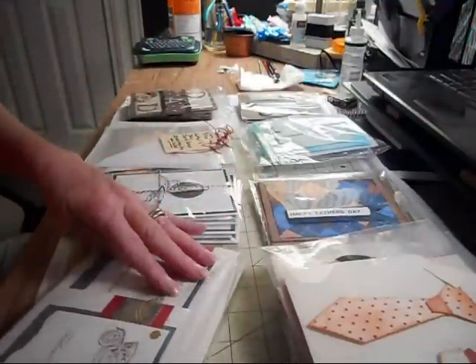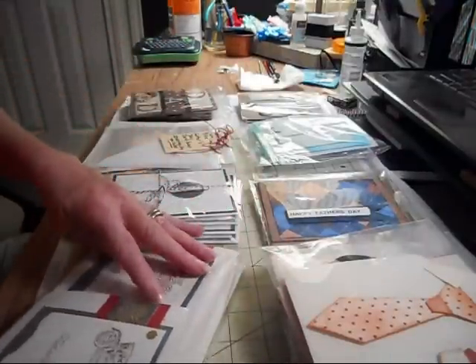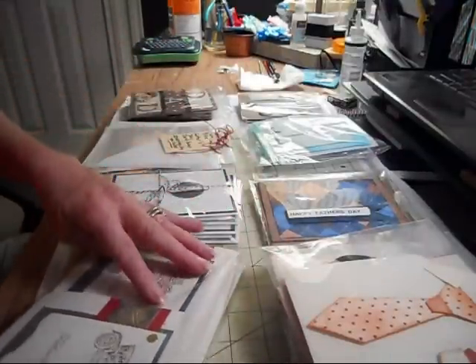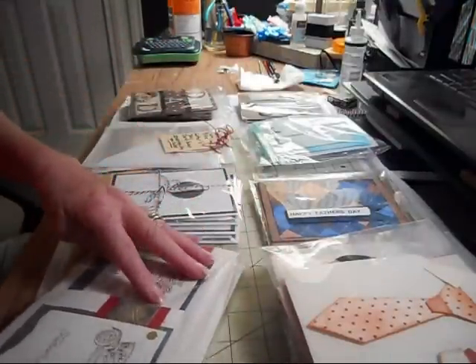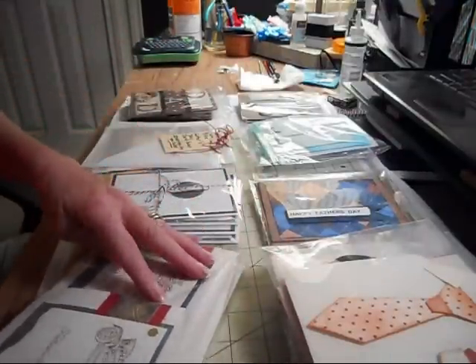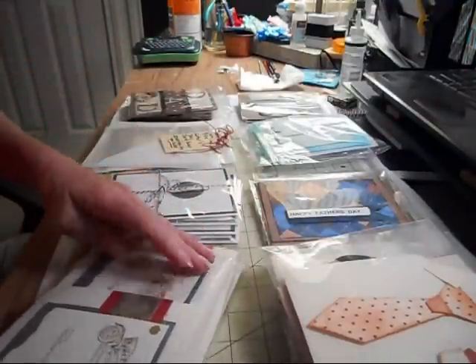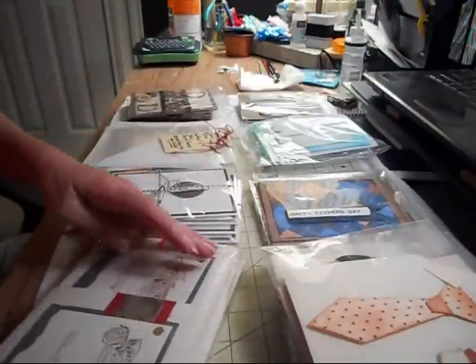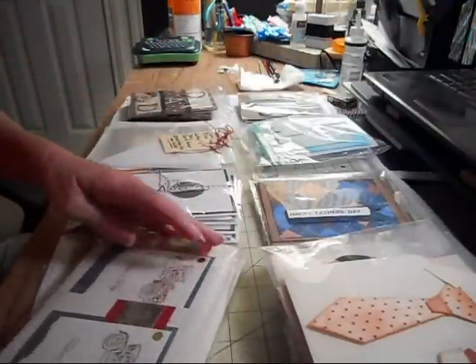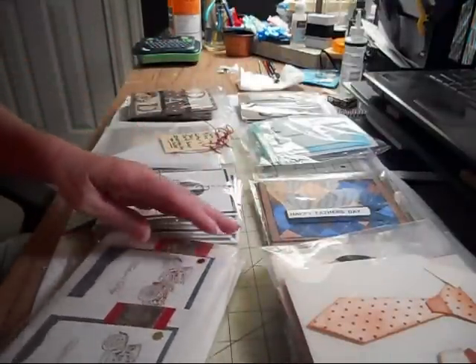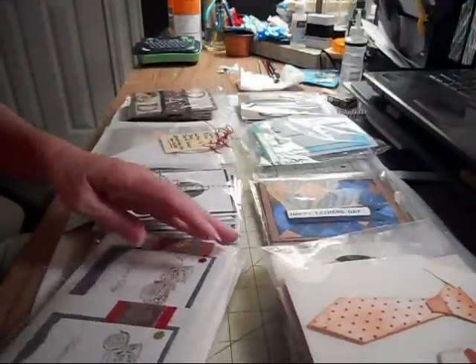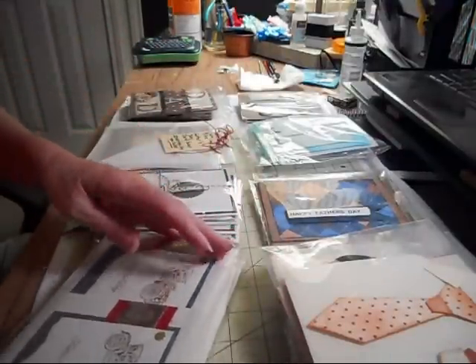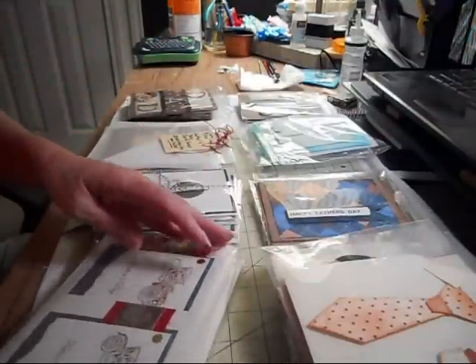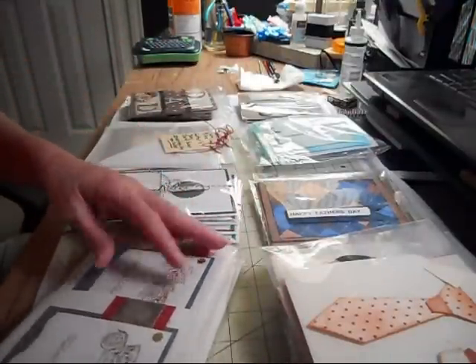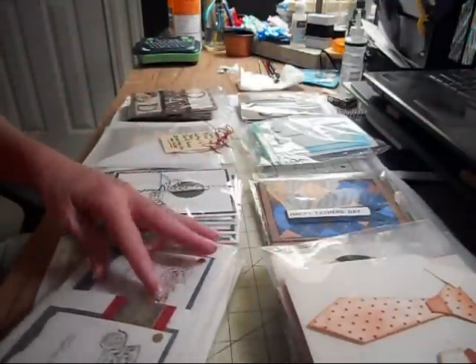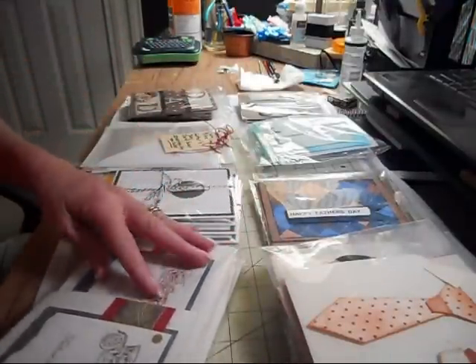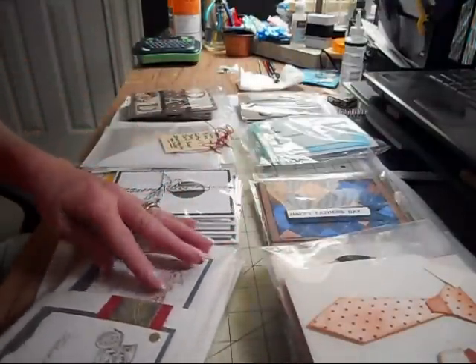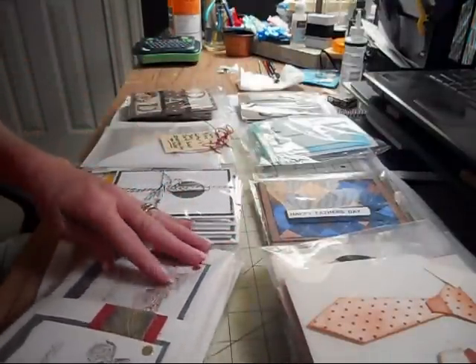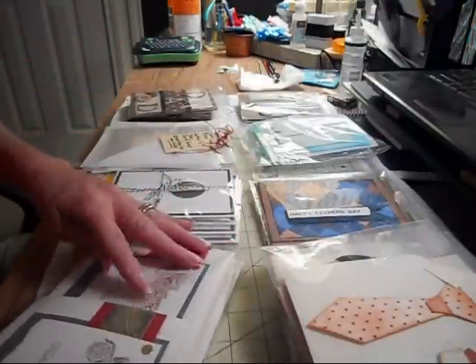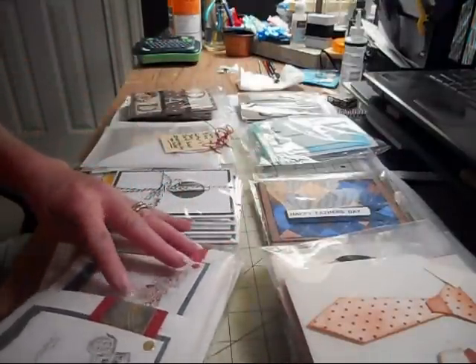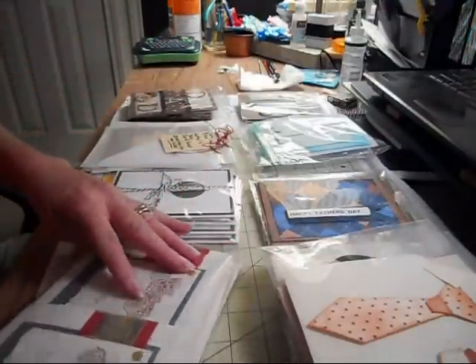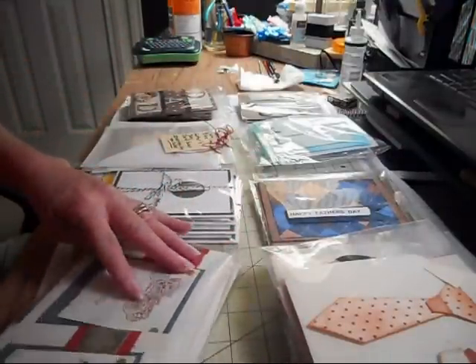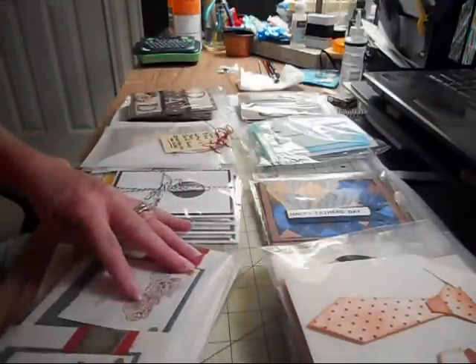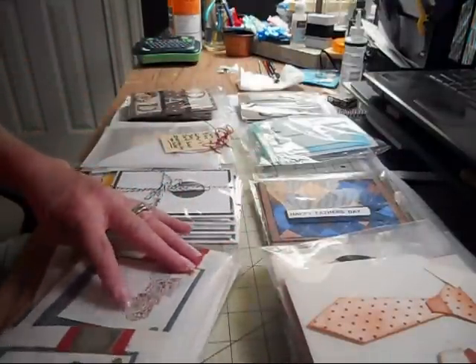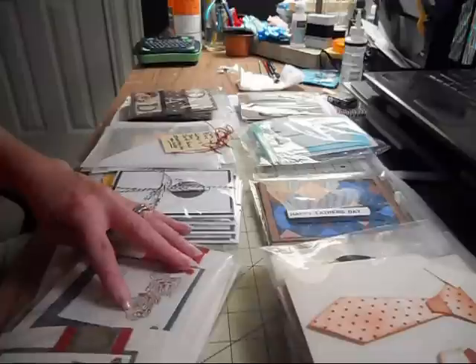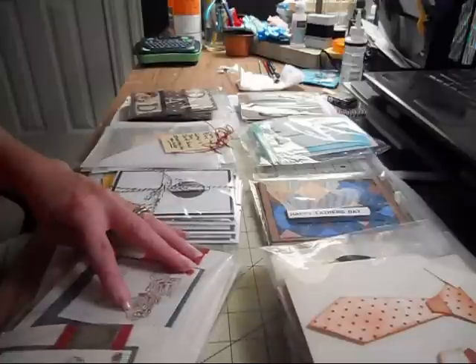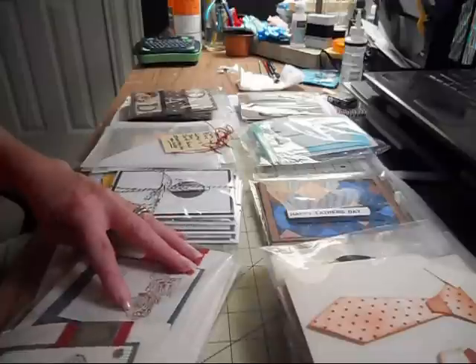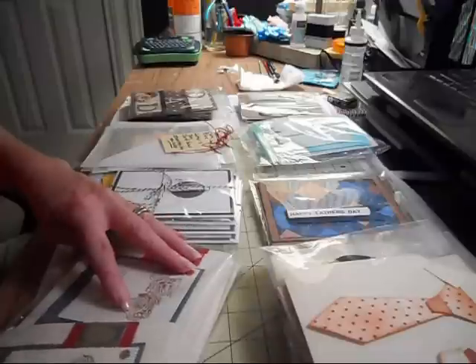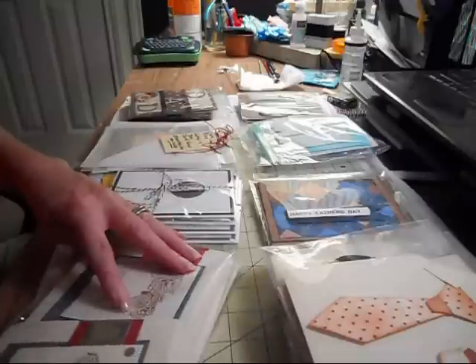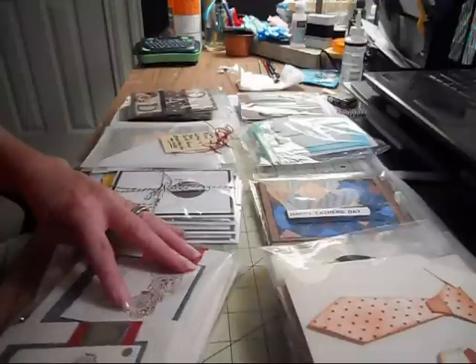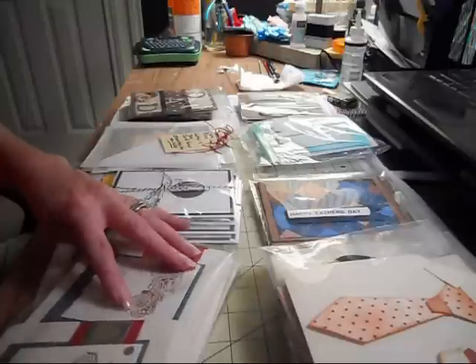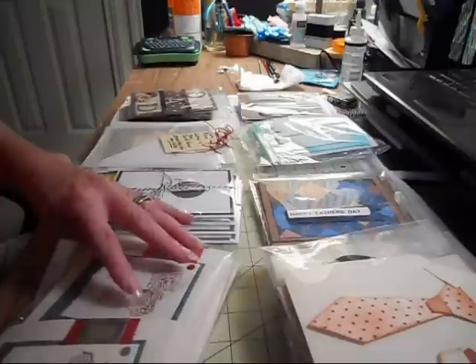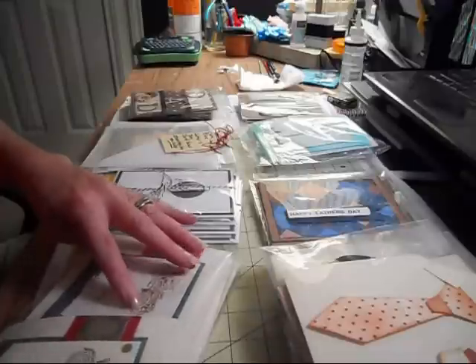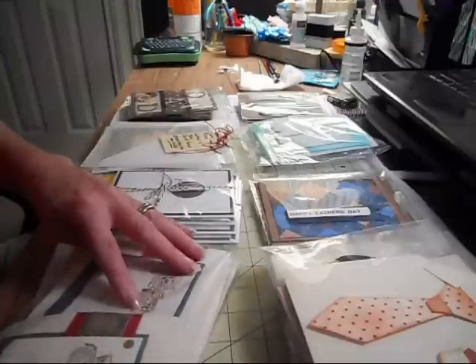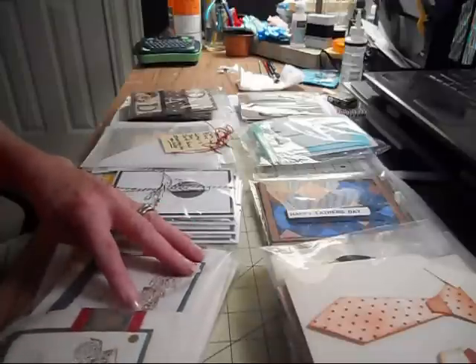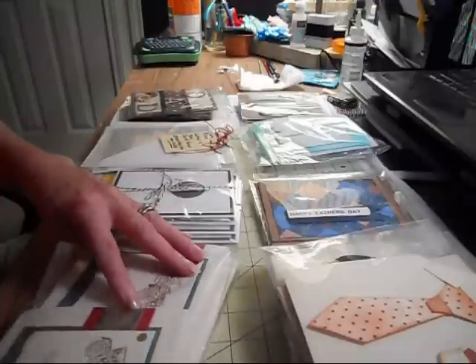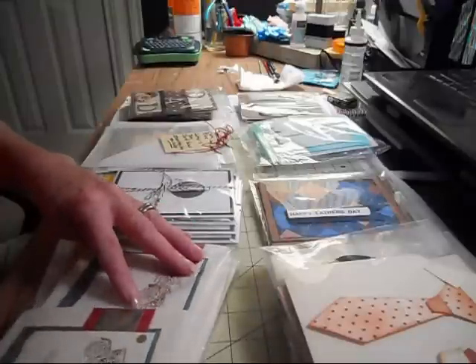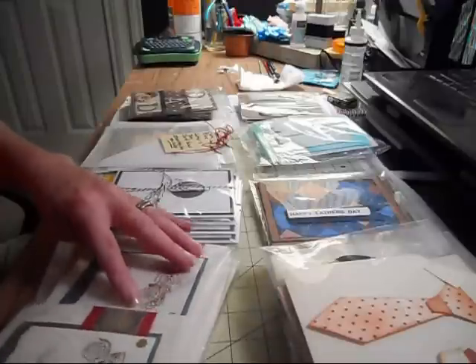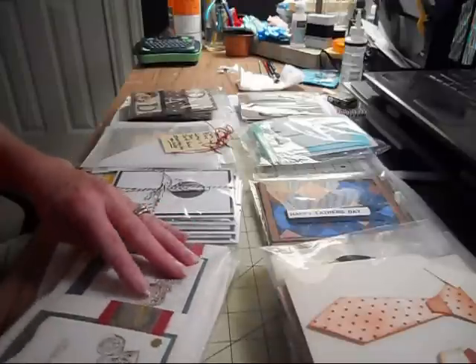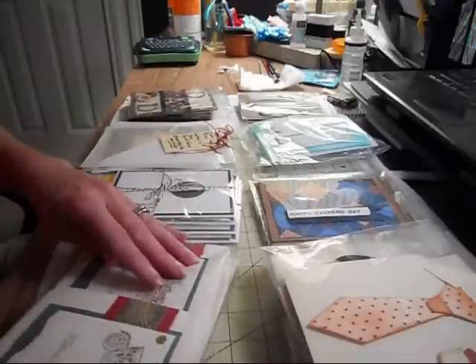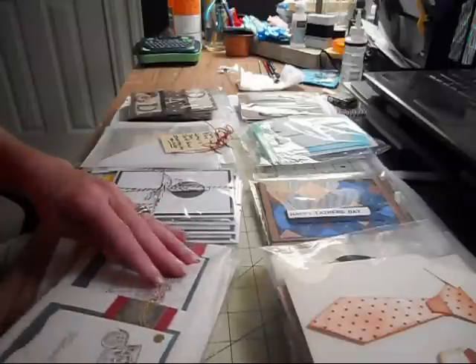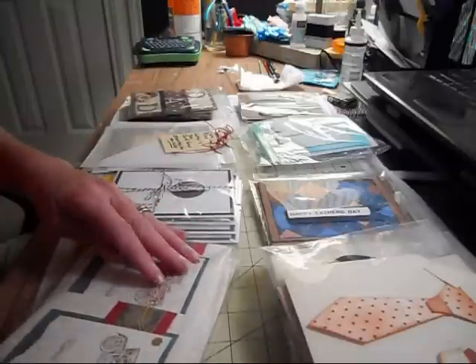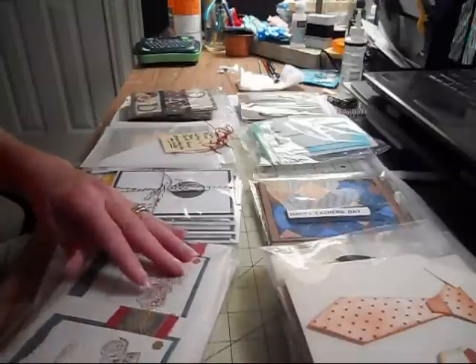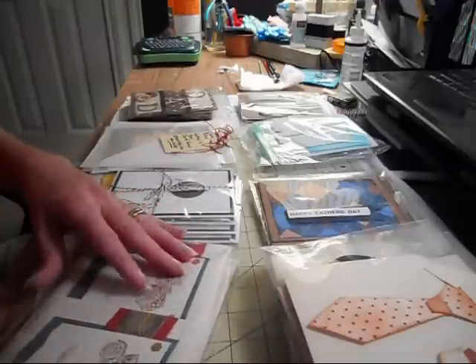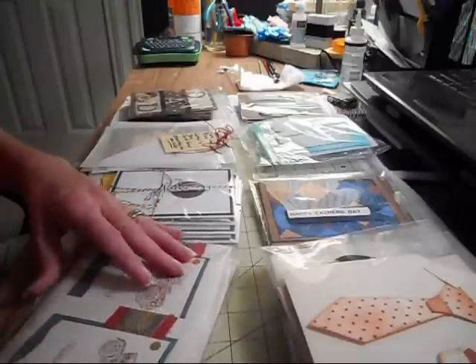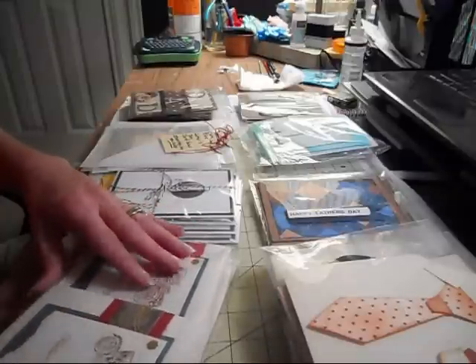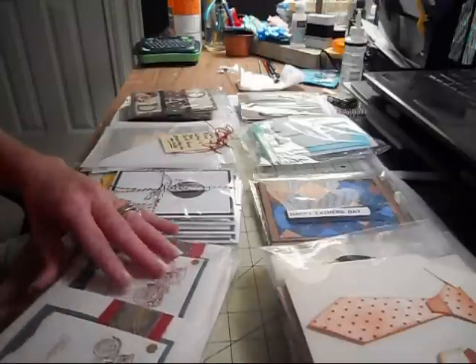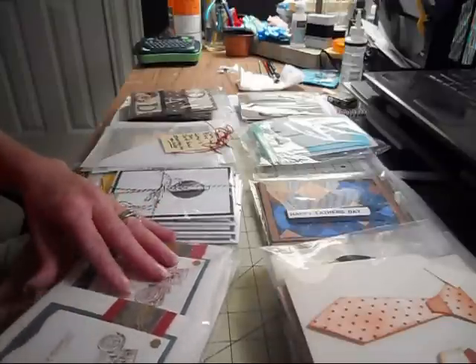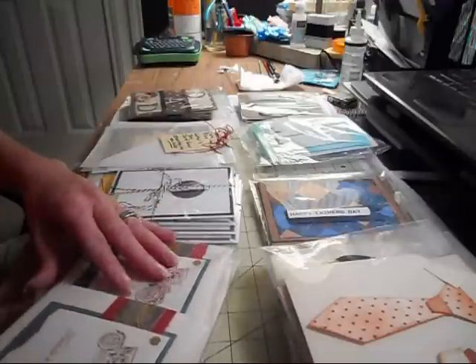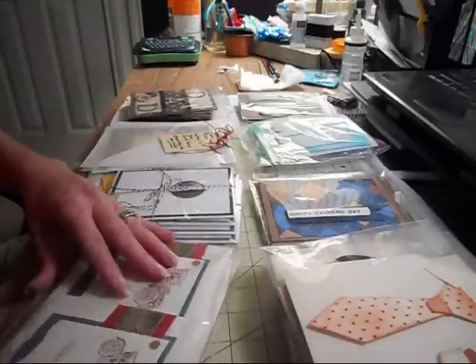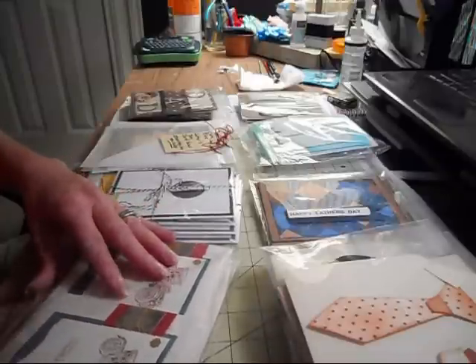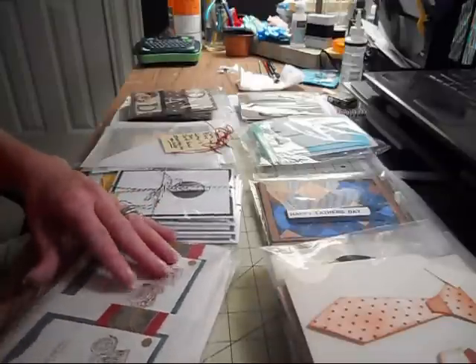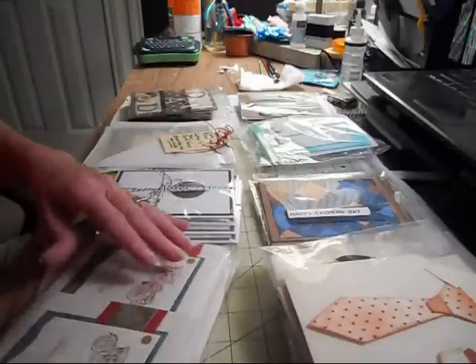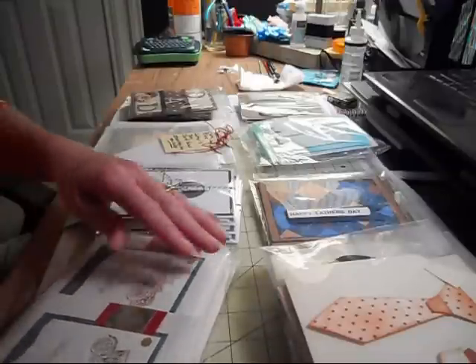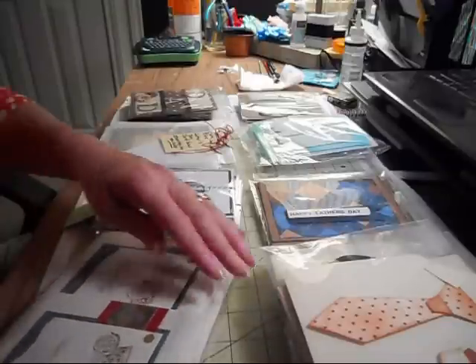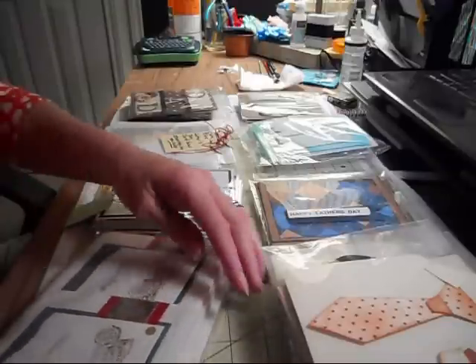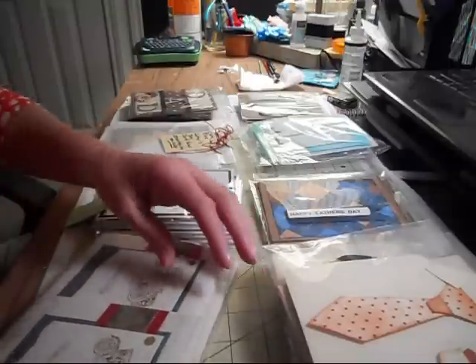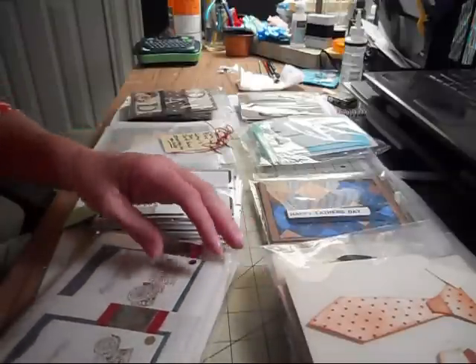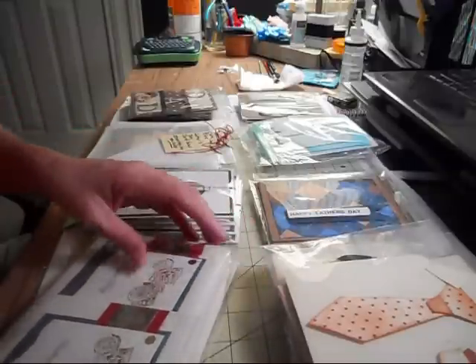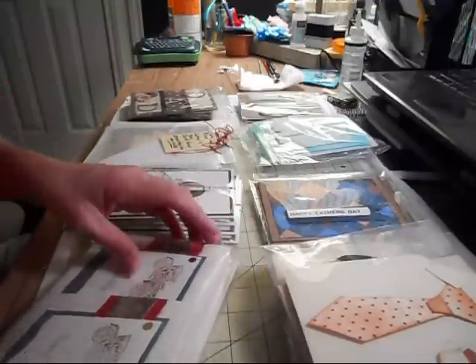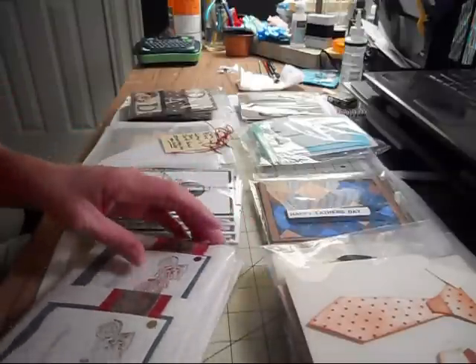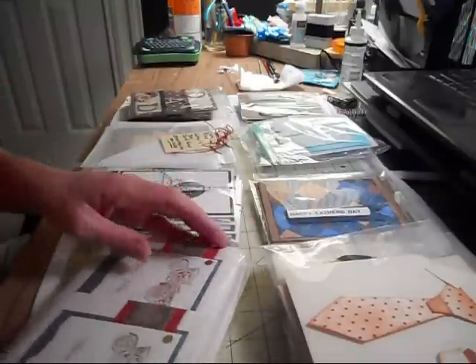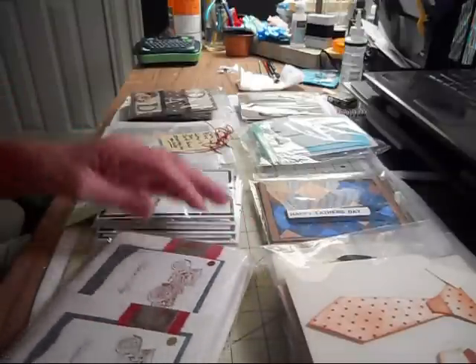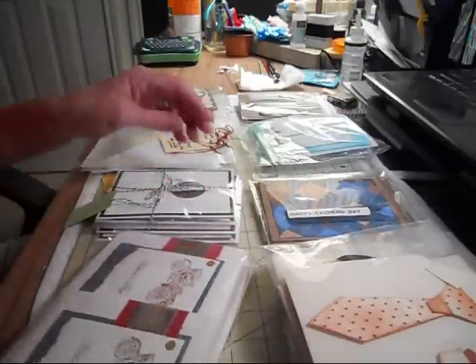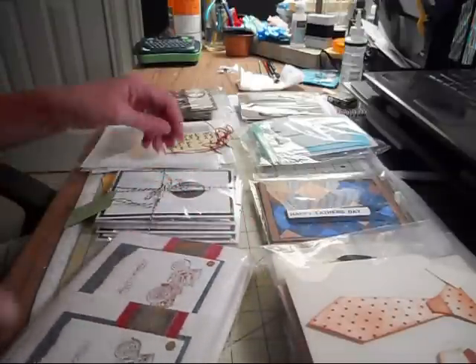Ladies, these are going out in the mail for you tomorrow. You should get them in the first part of next week or the middle of the week.